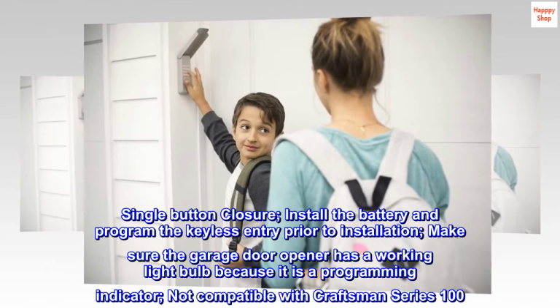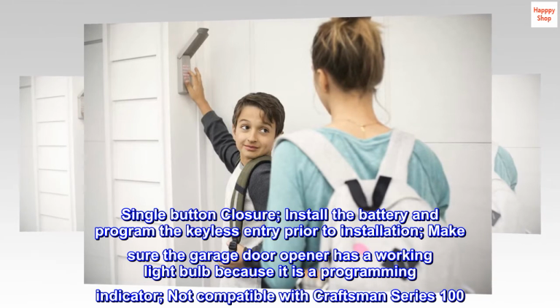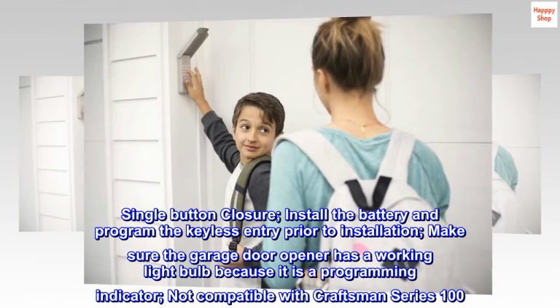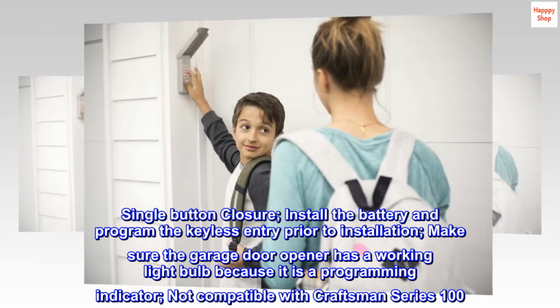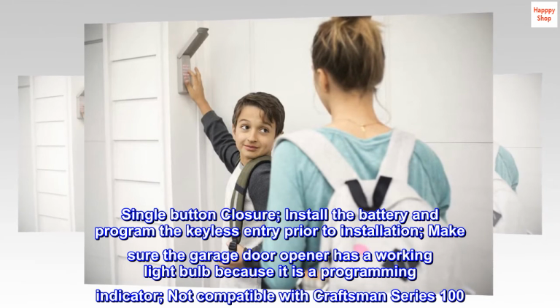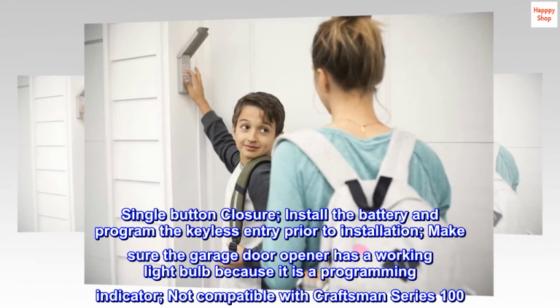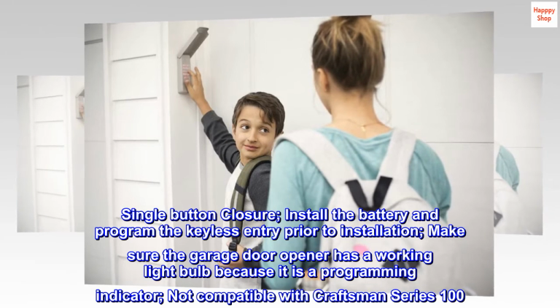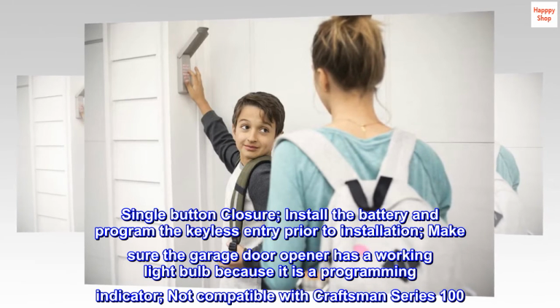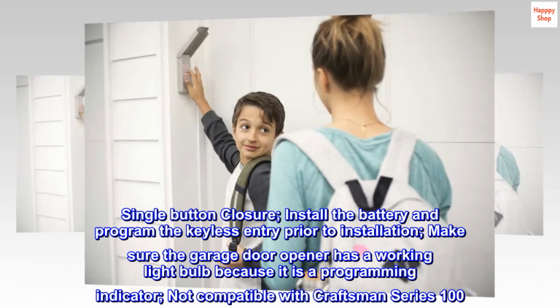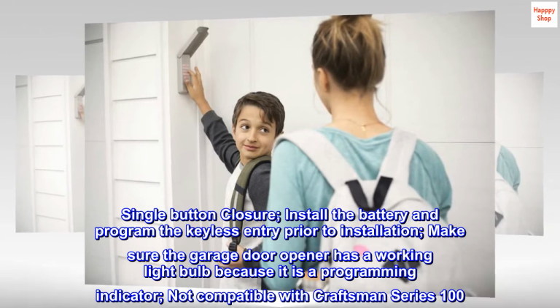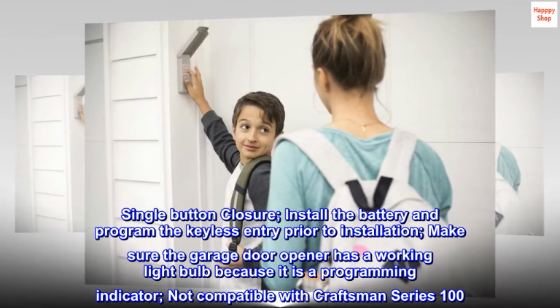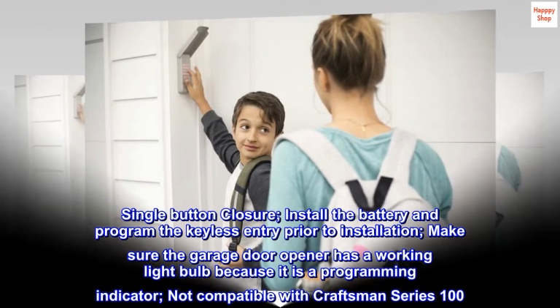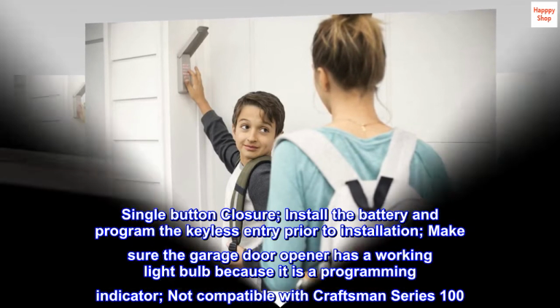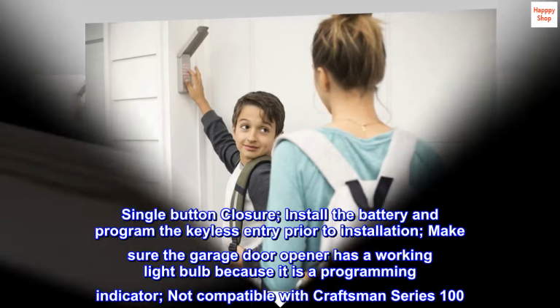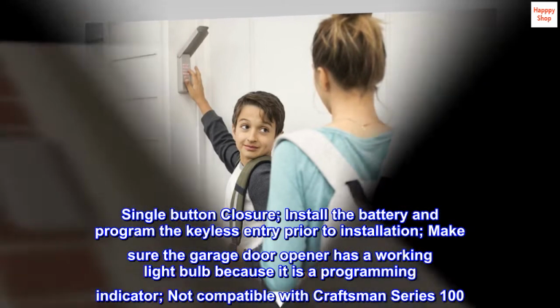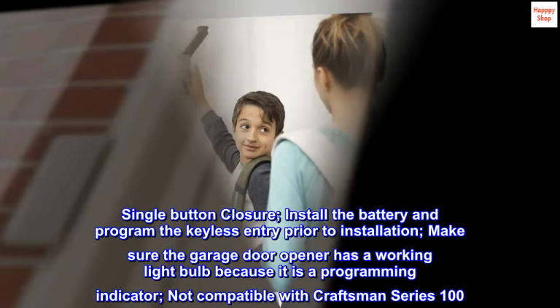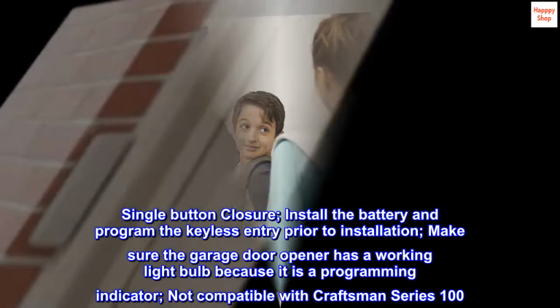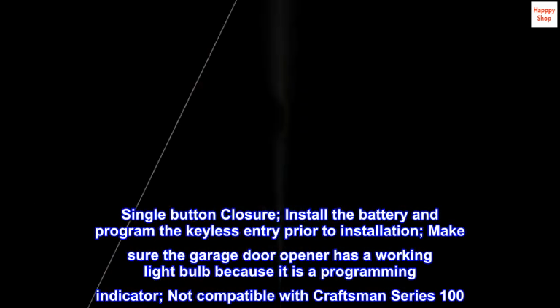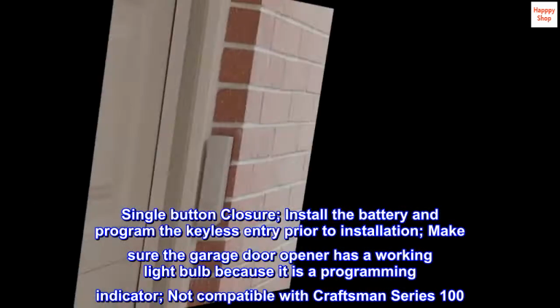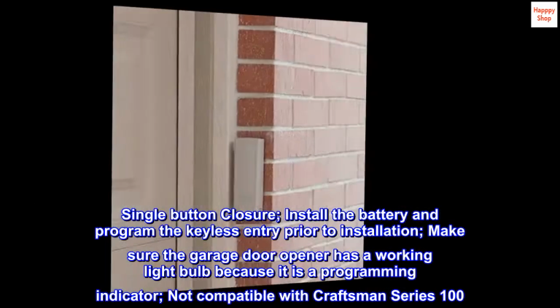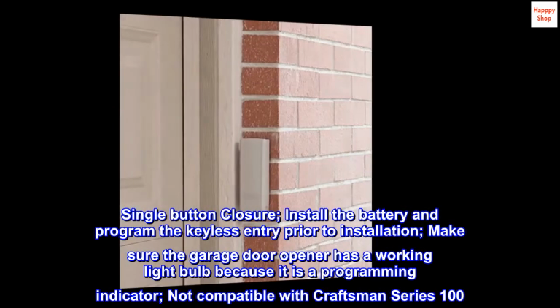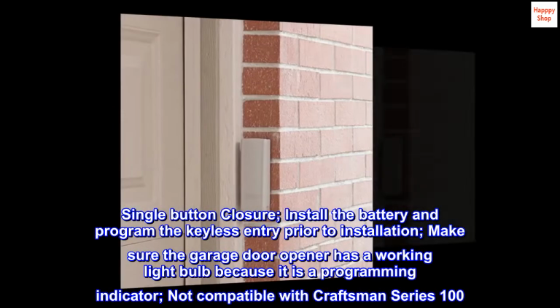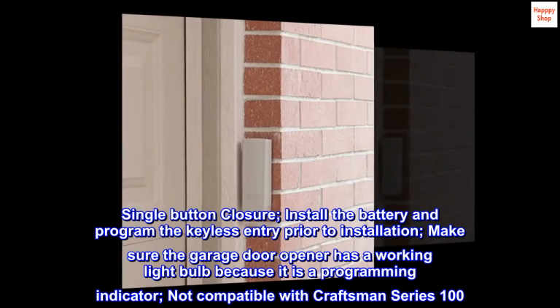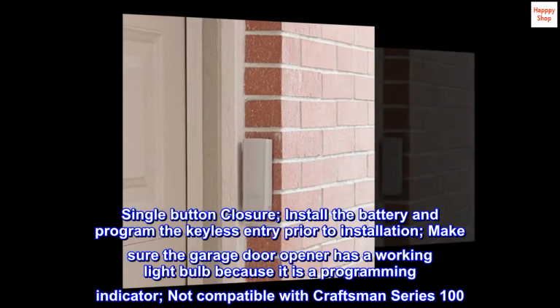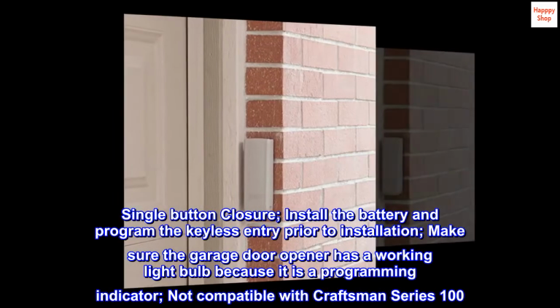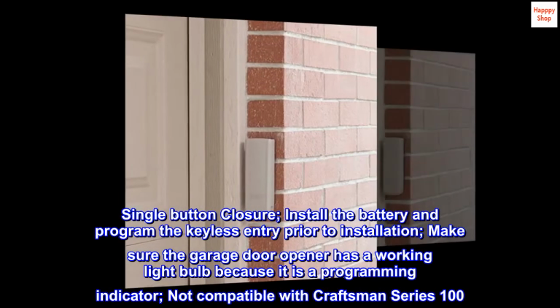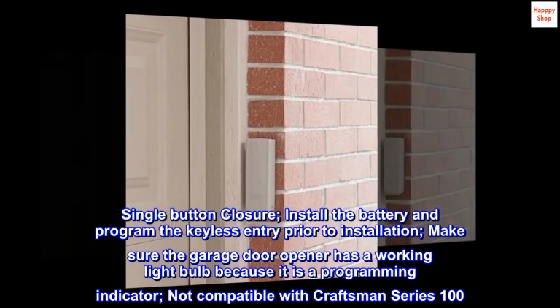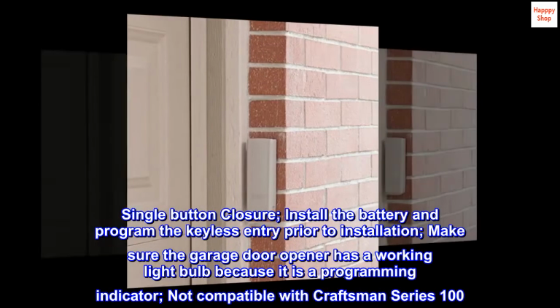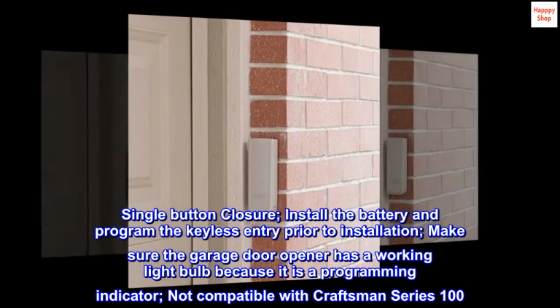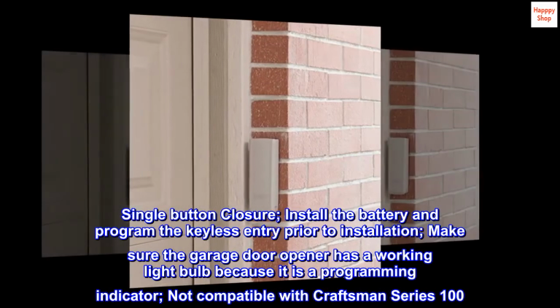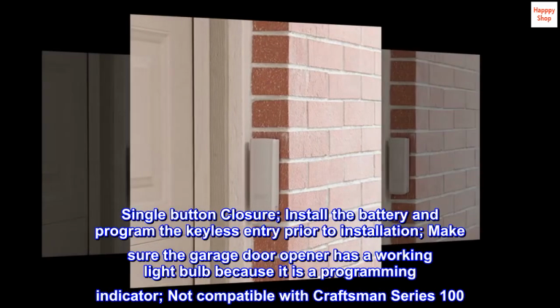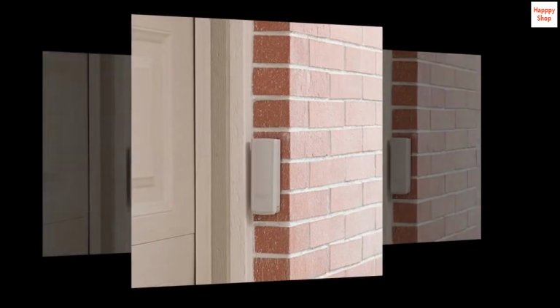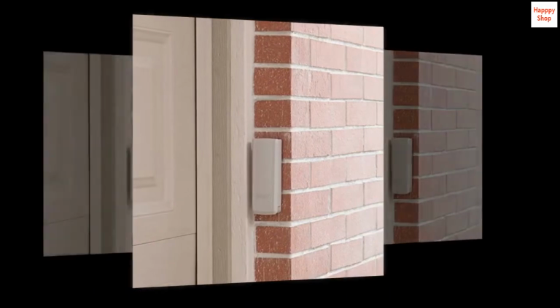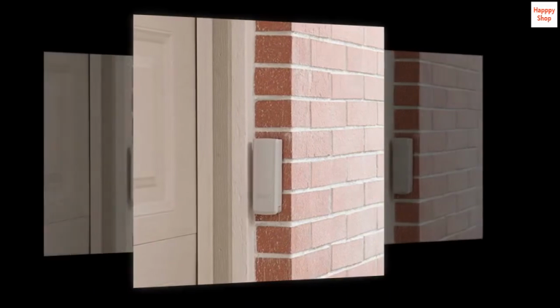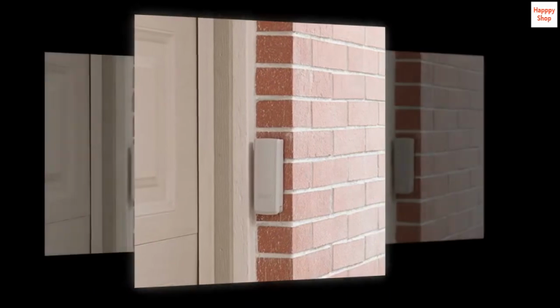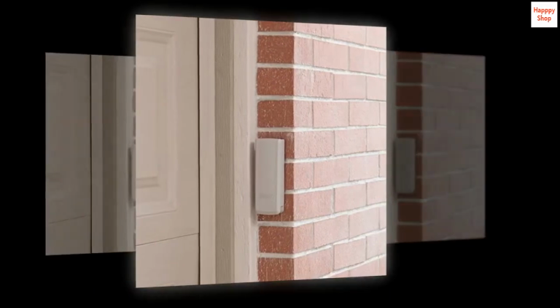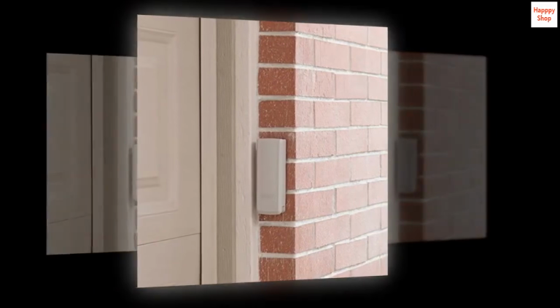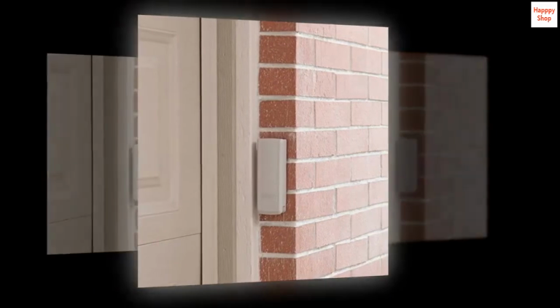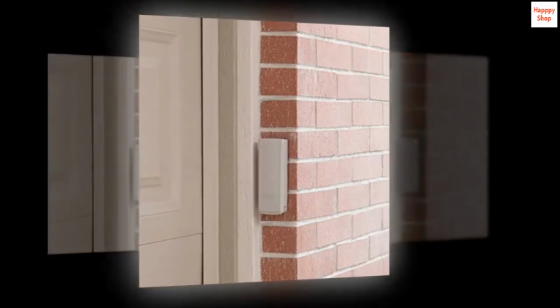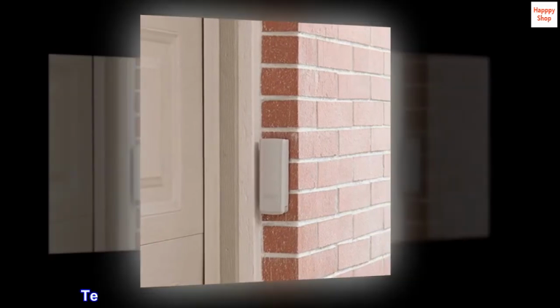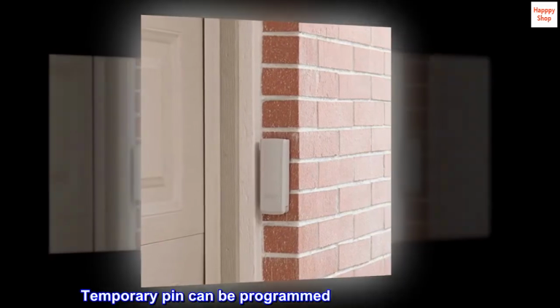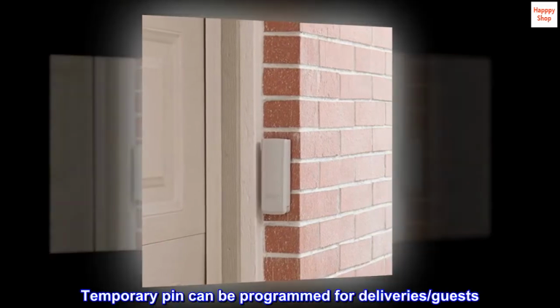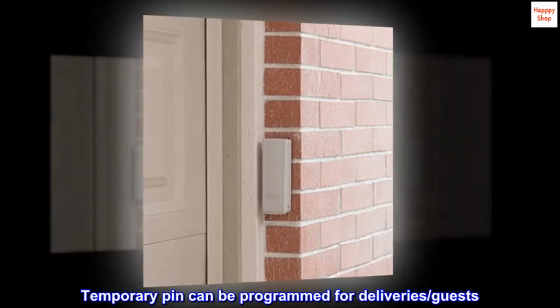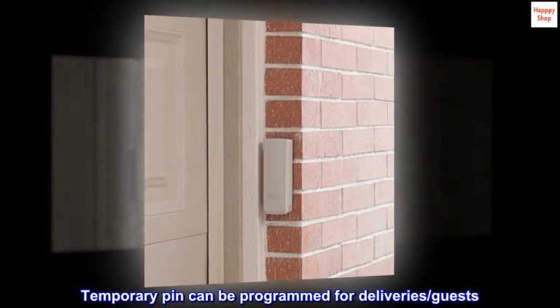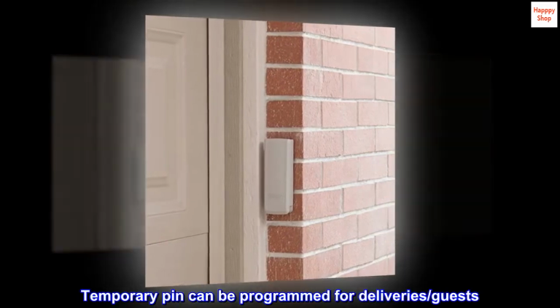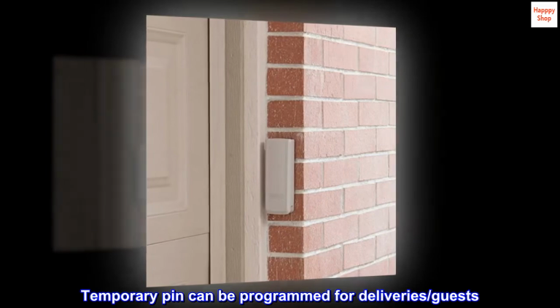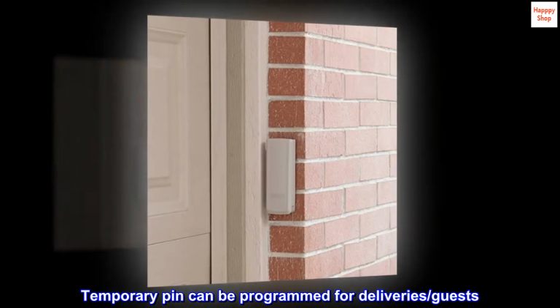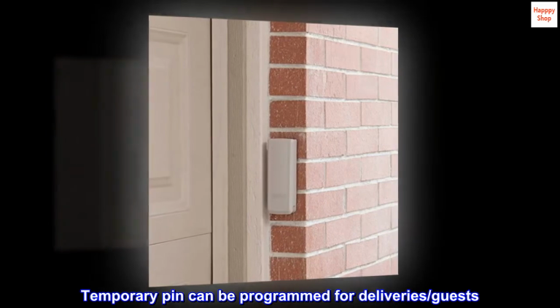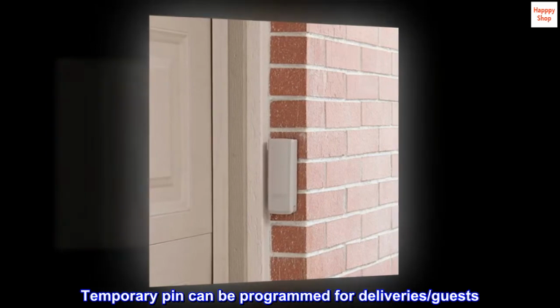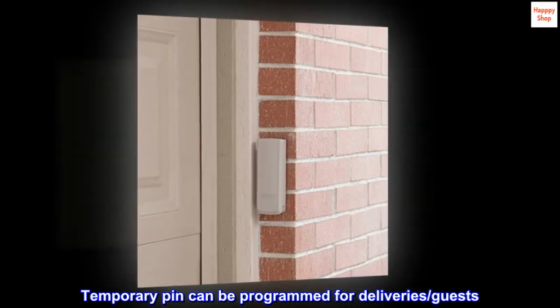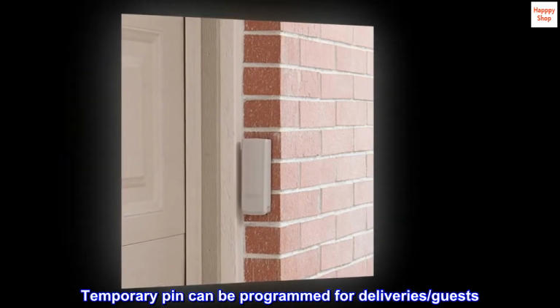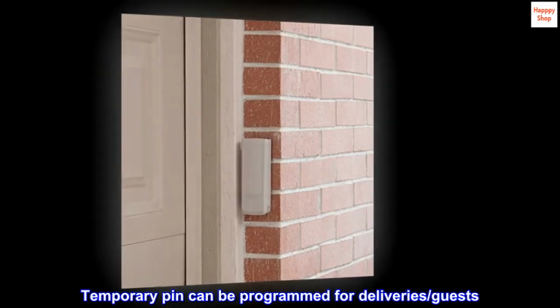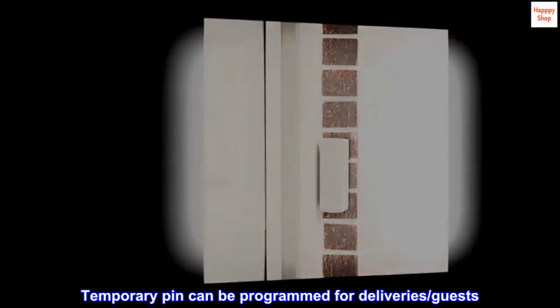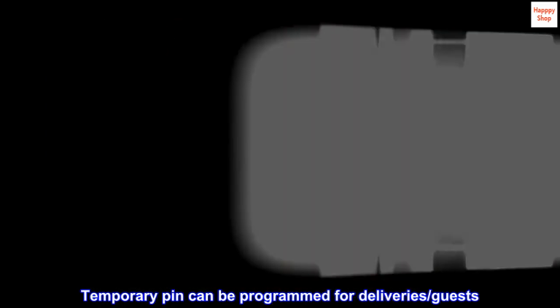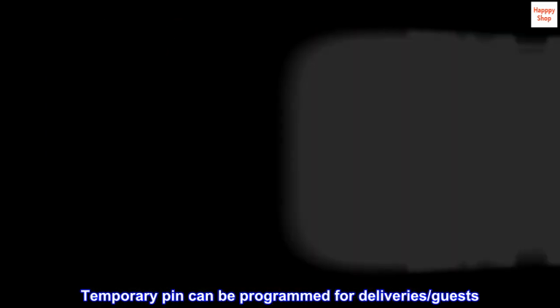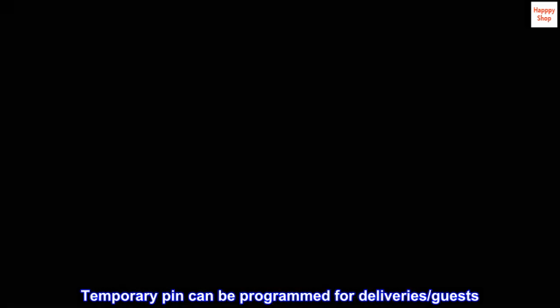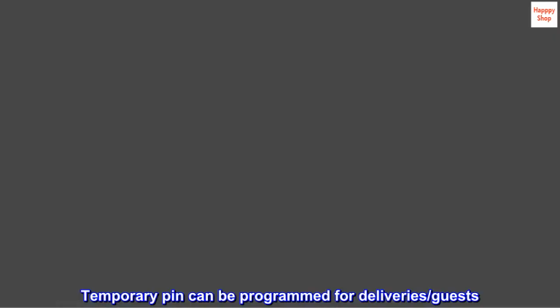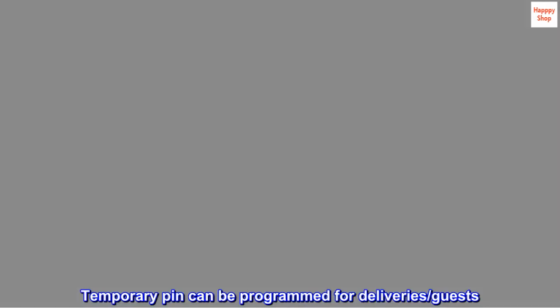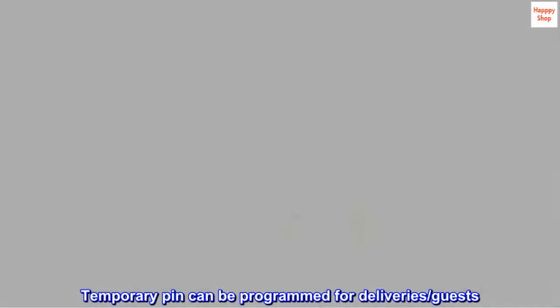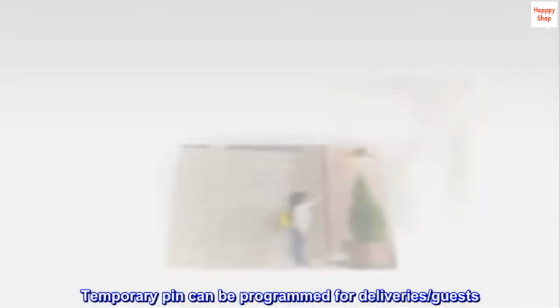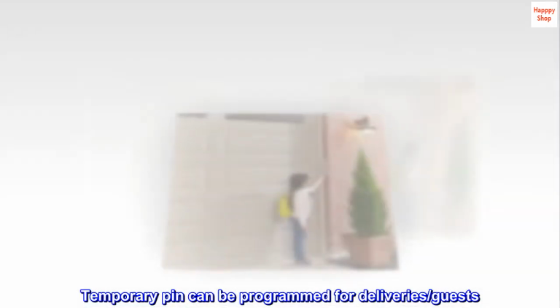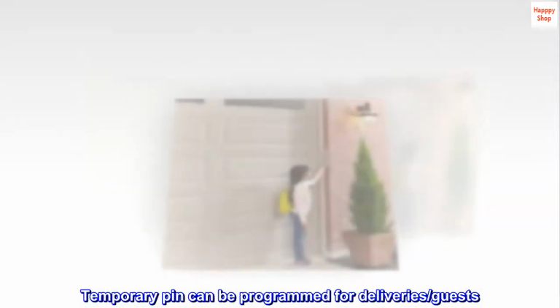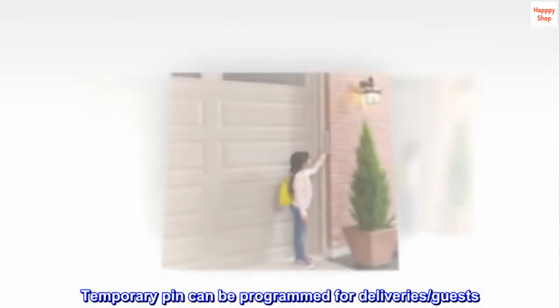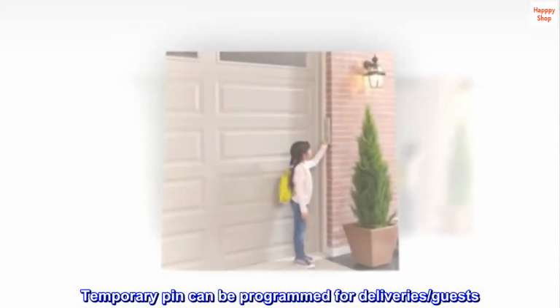Not compatible with Craftsman Series 100. A temporary pin can be programmed for deliveries and guests.